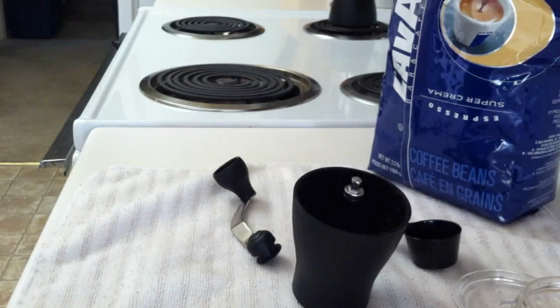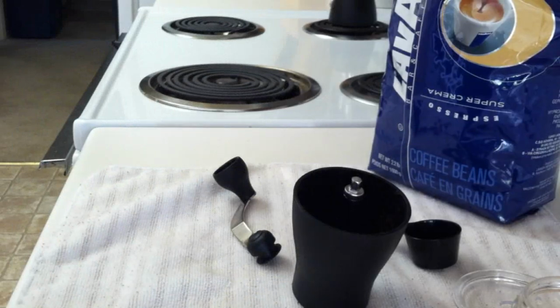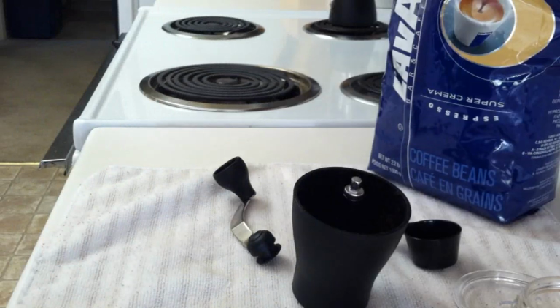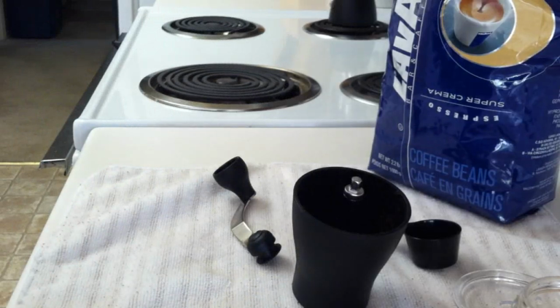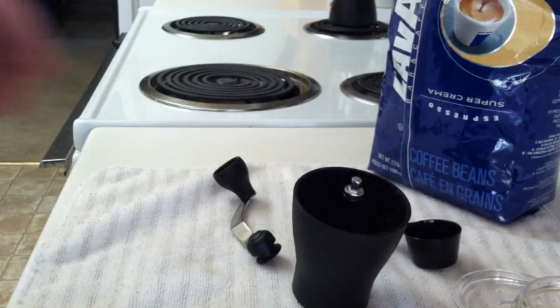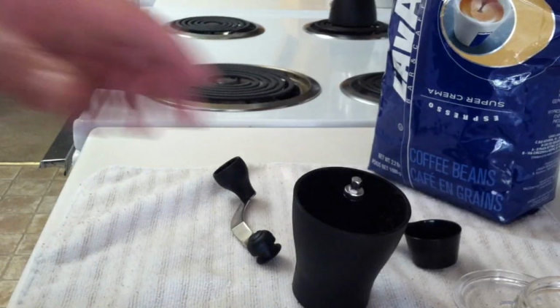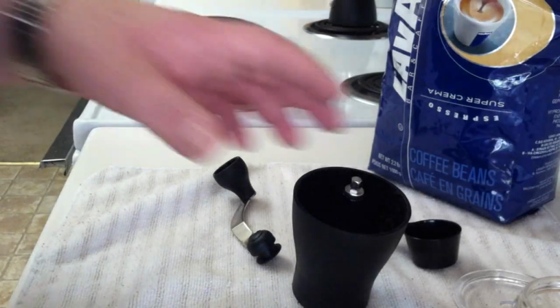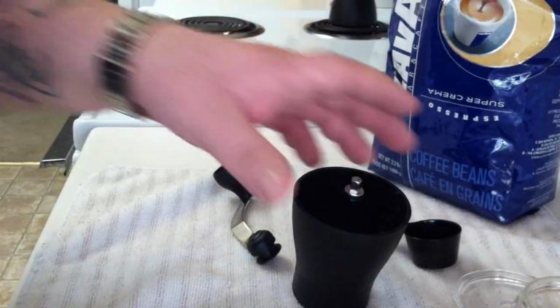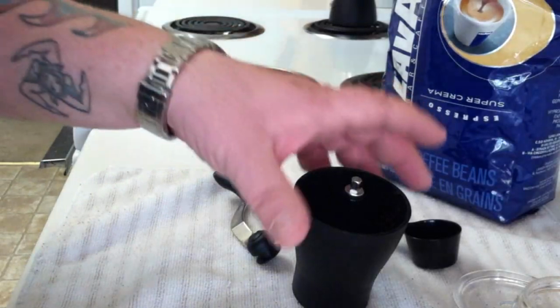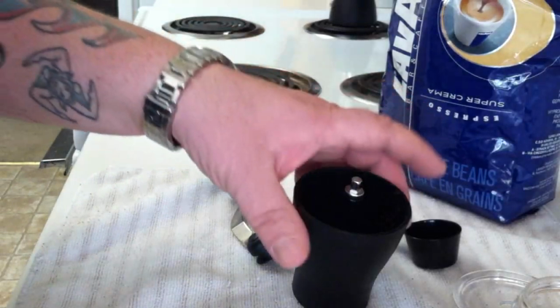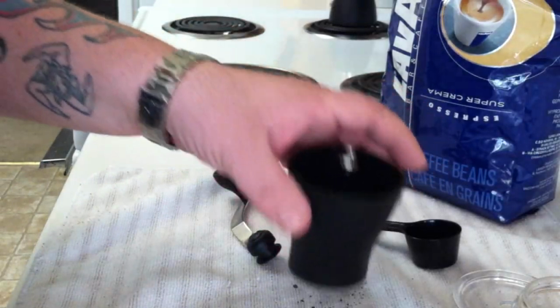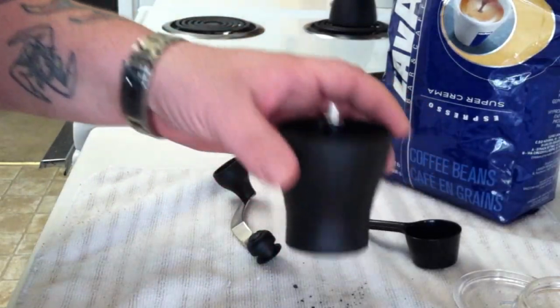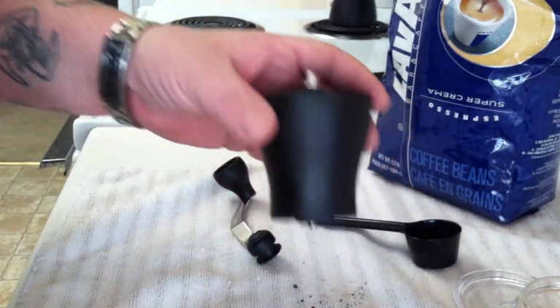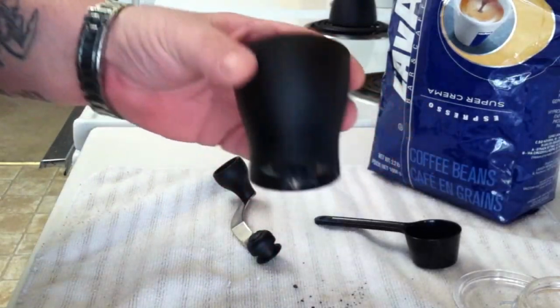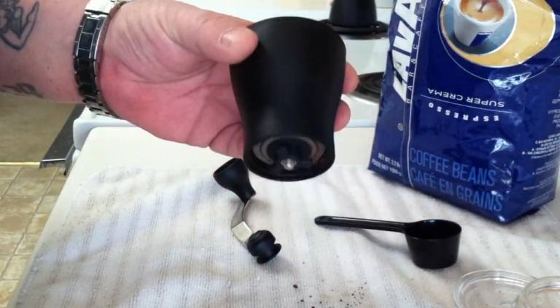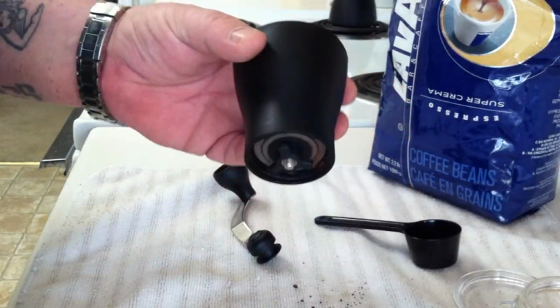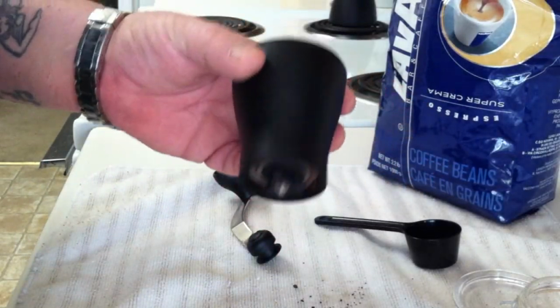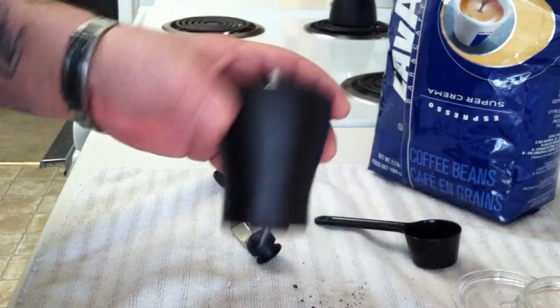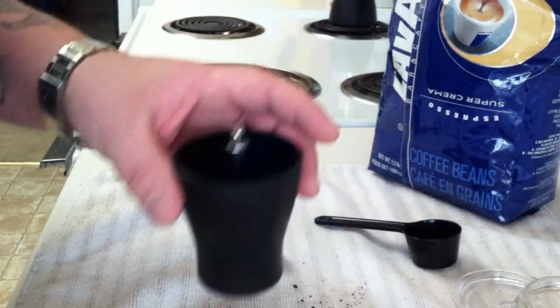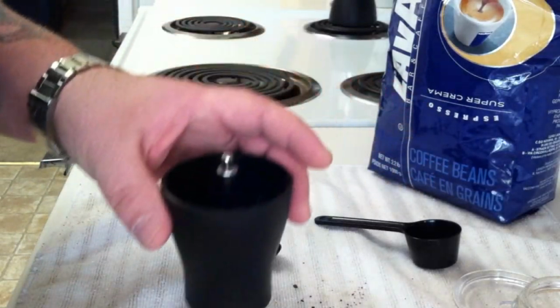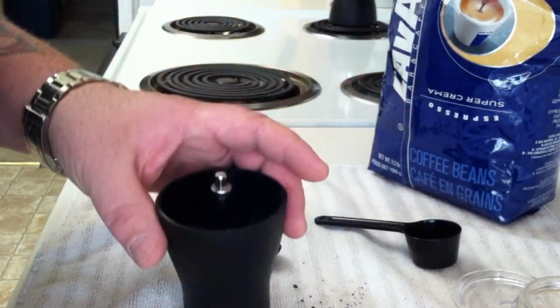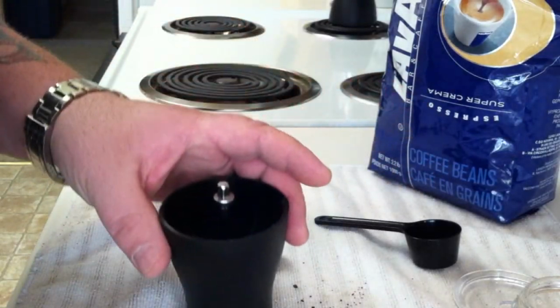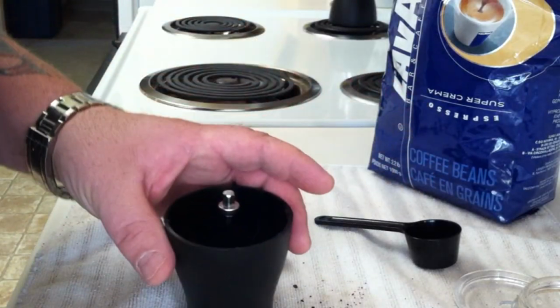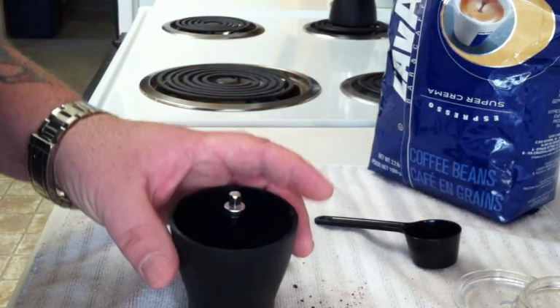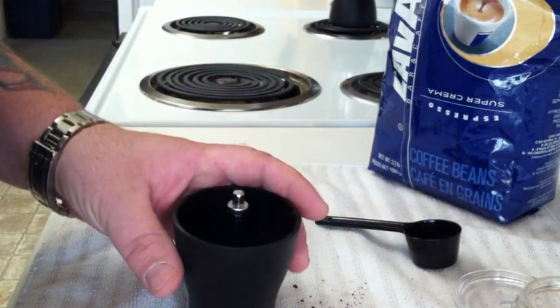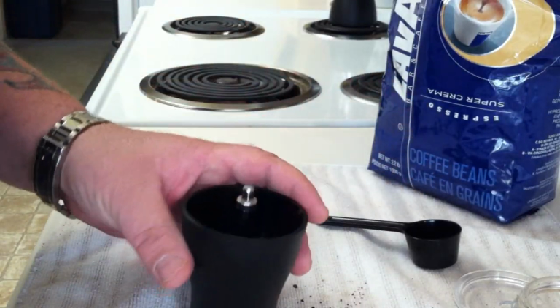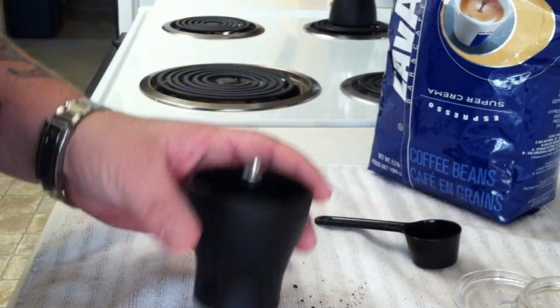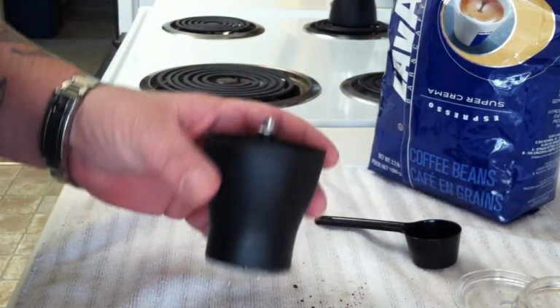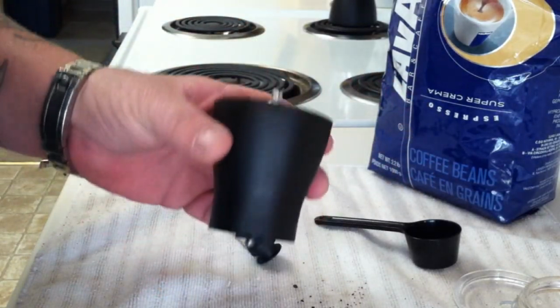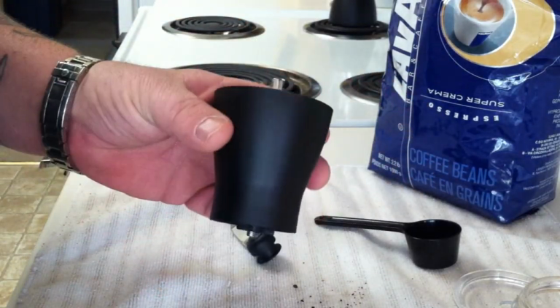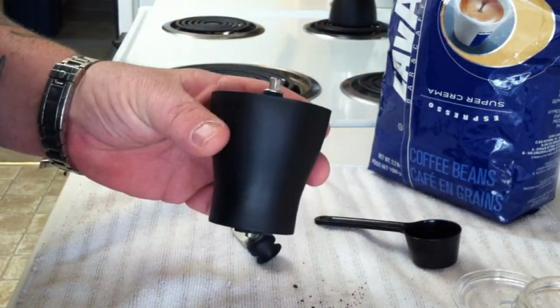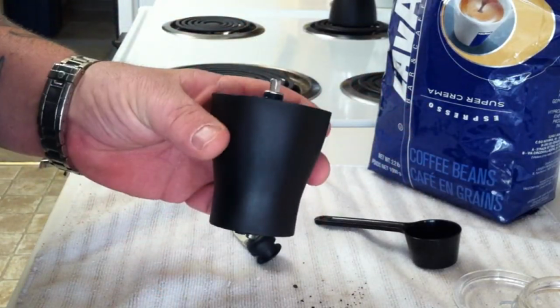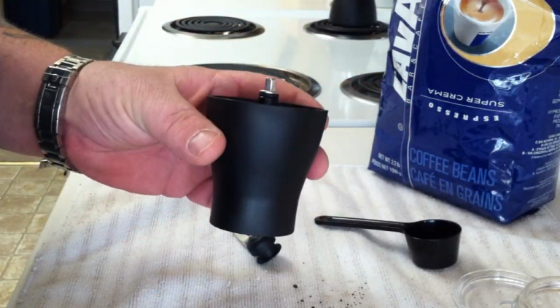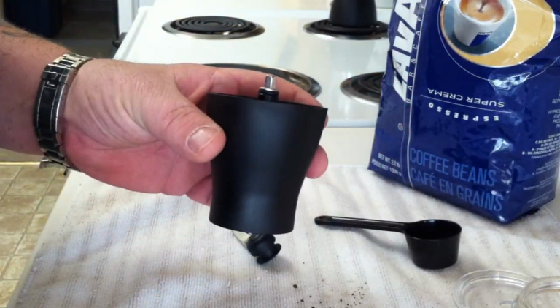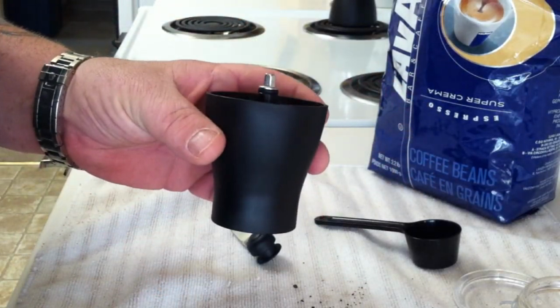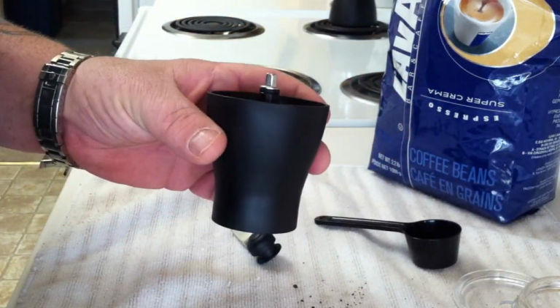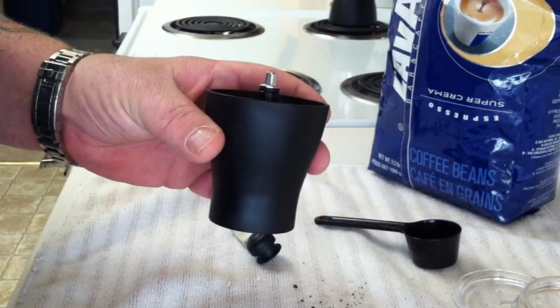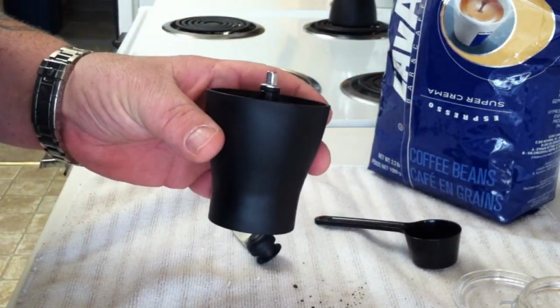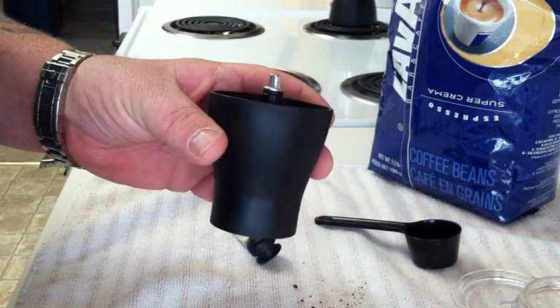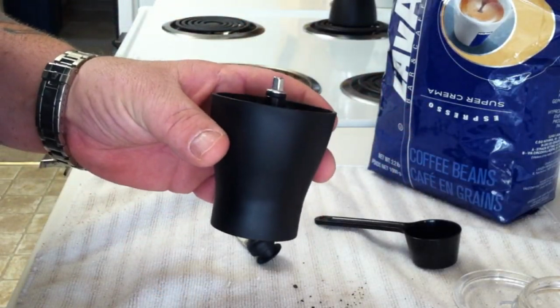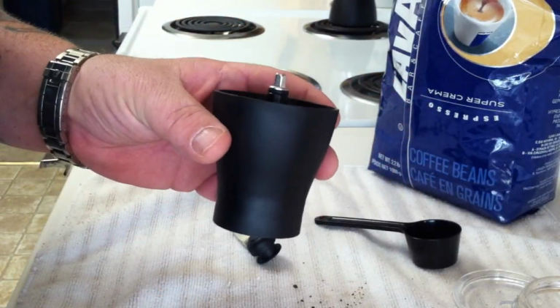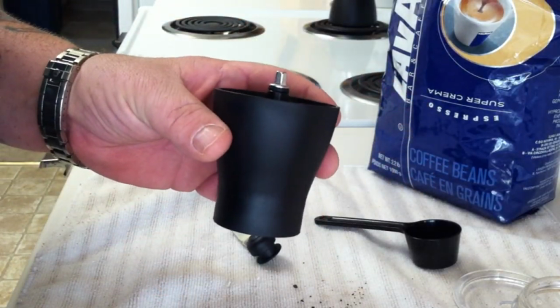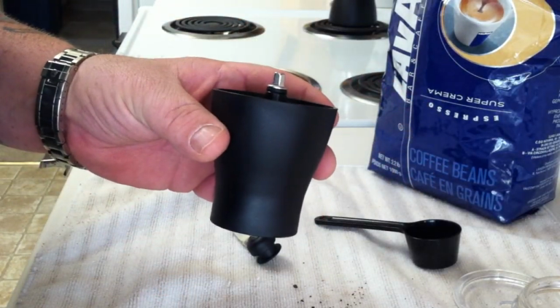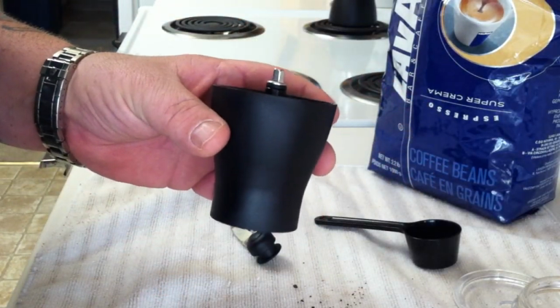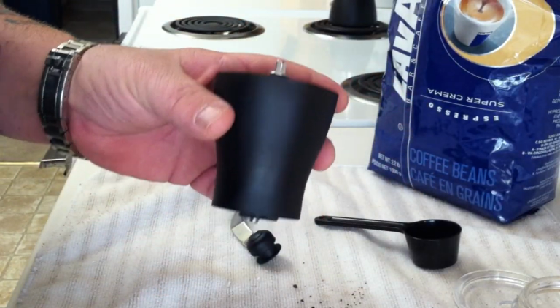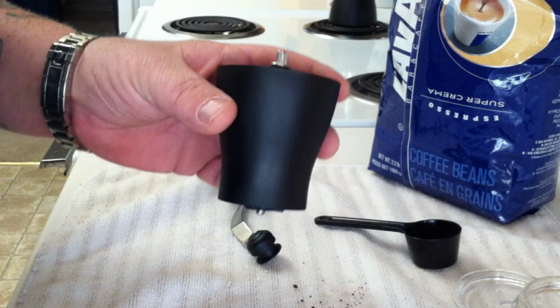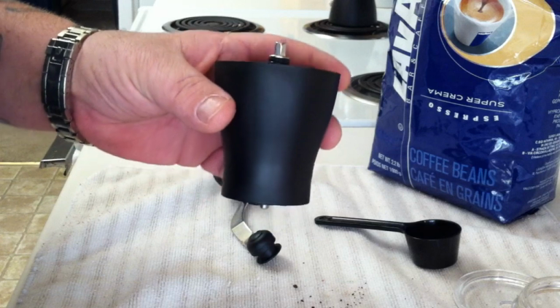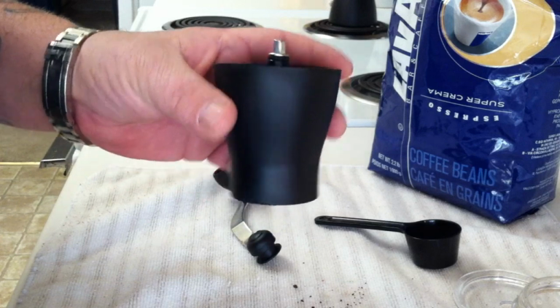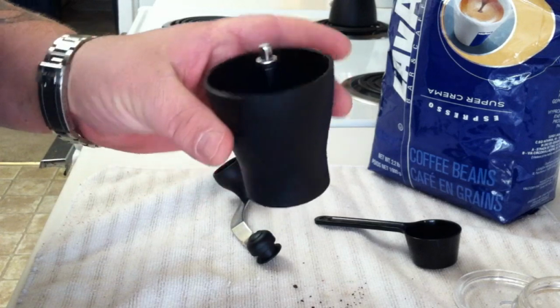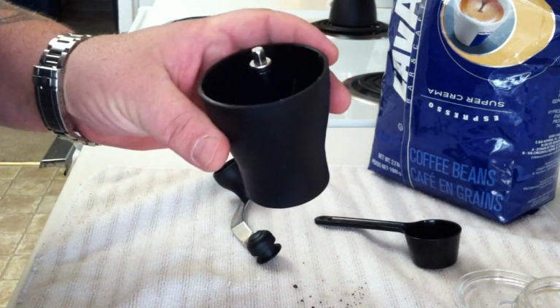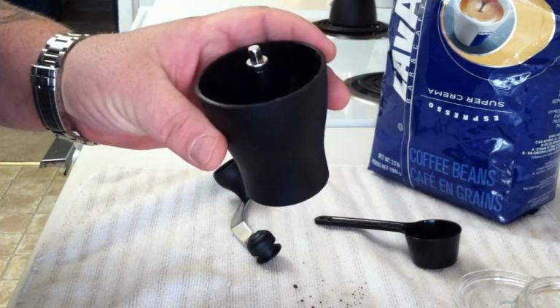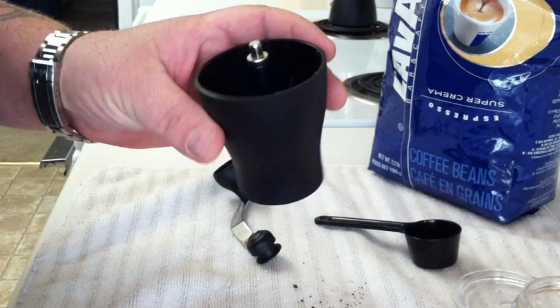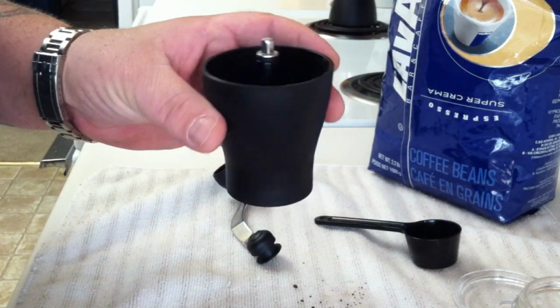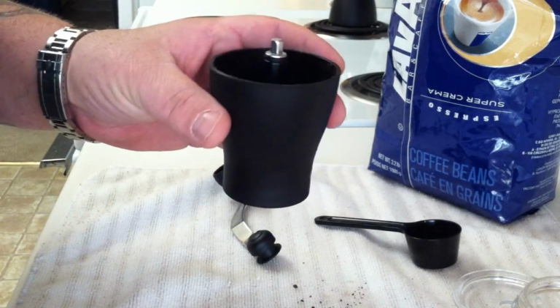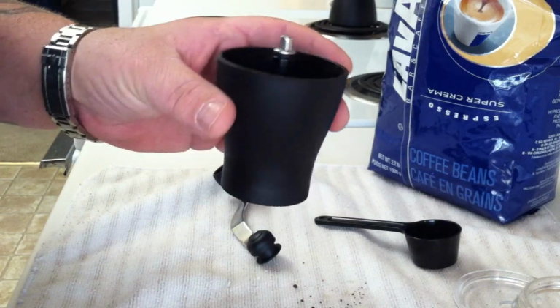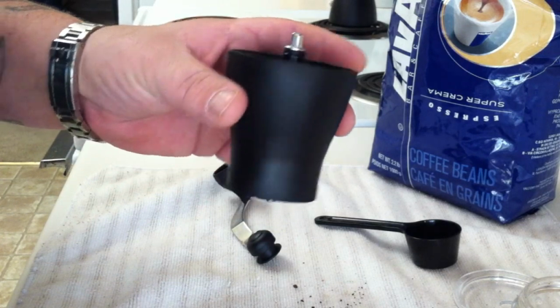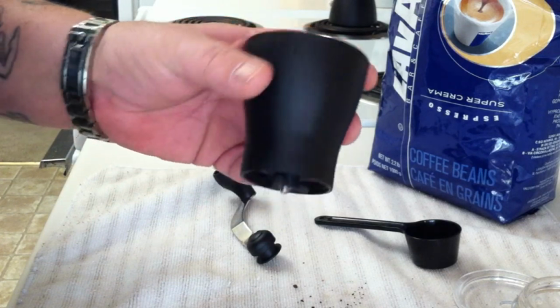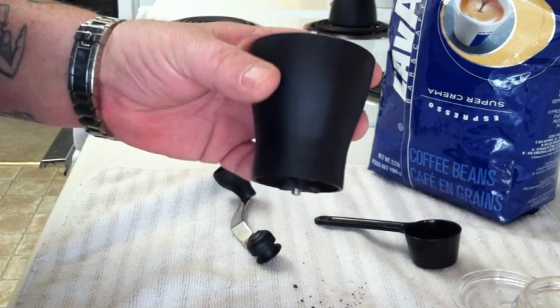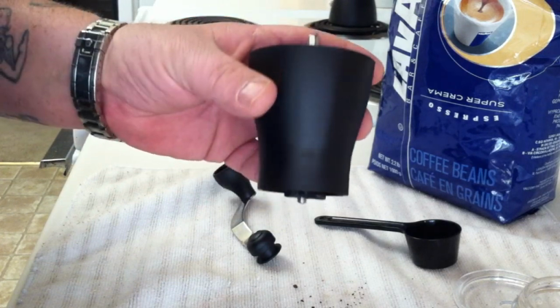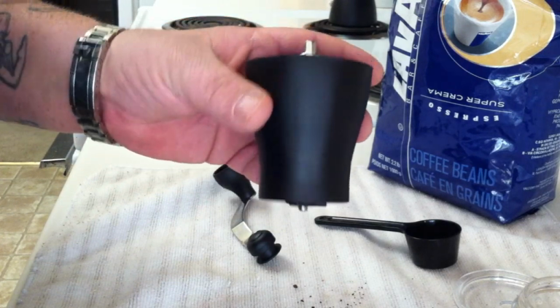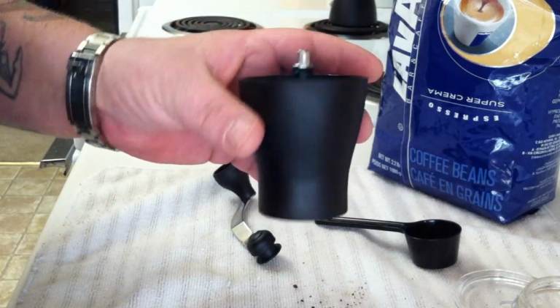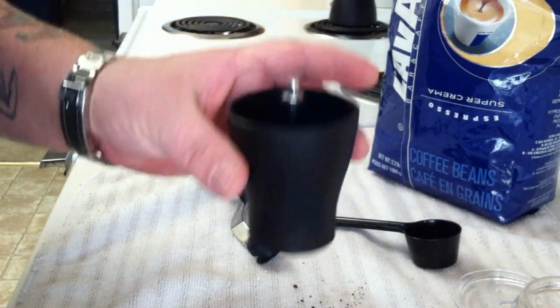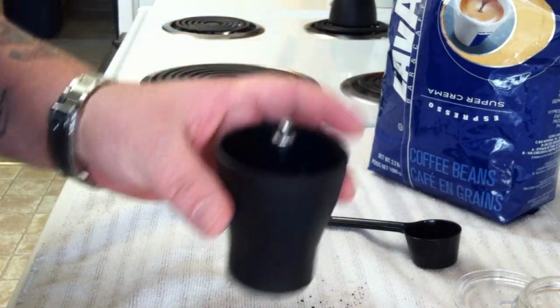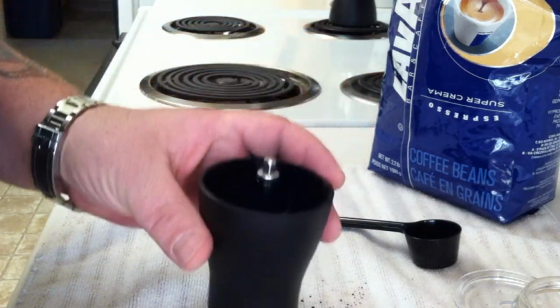Hello, this is my review of the Hario Mini Mill Coffee Grinder and a little bit of a how-to video.